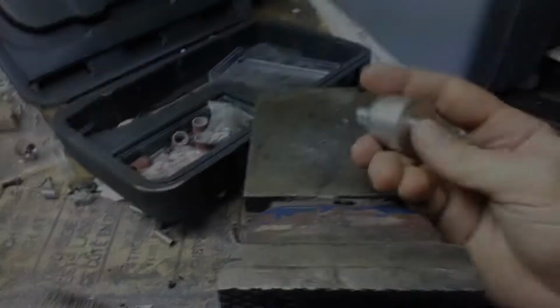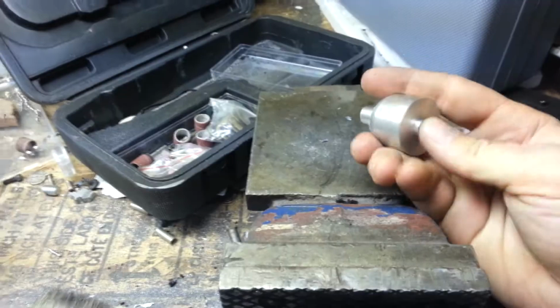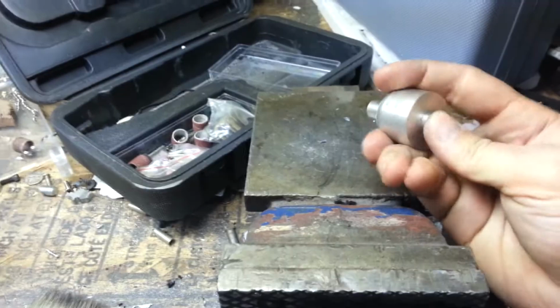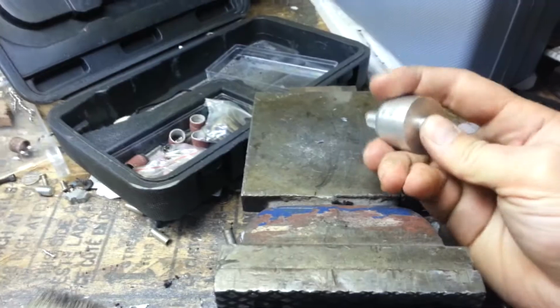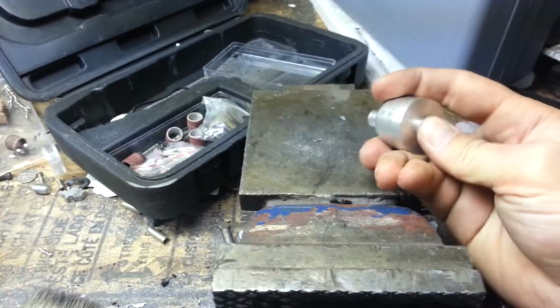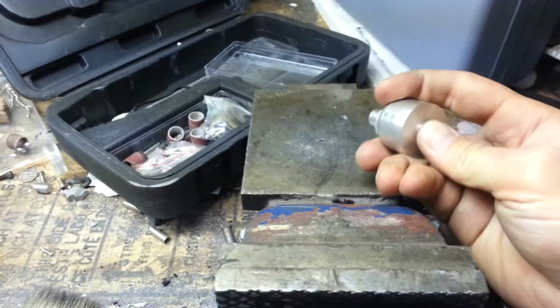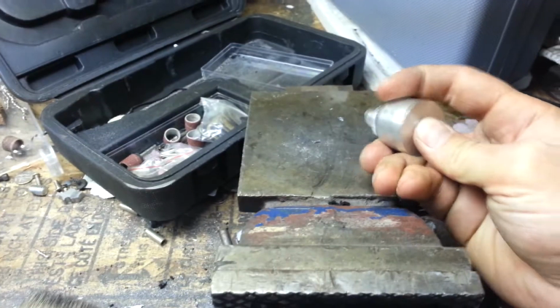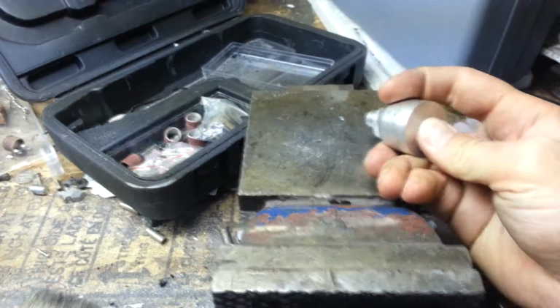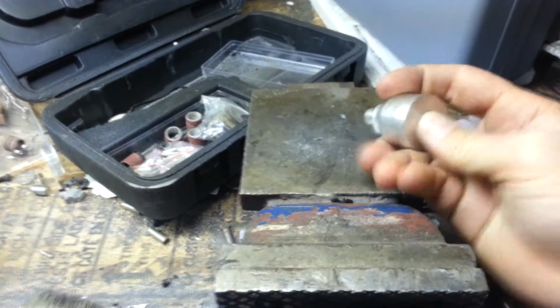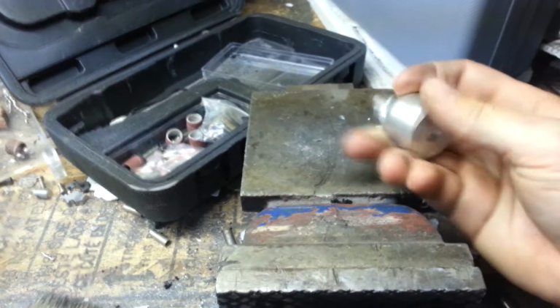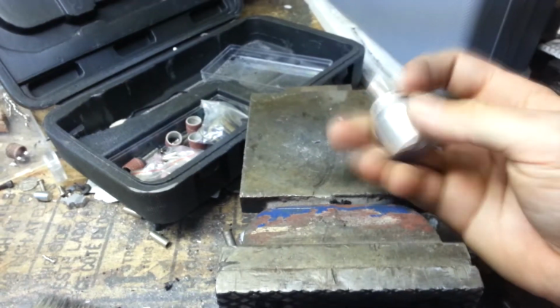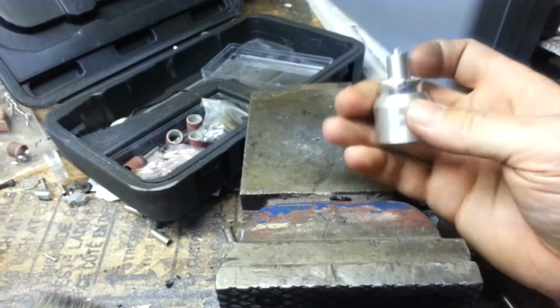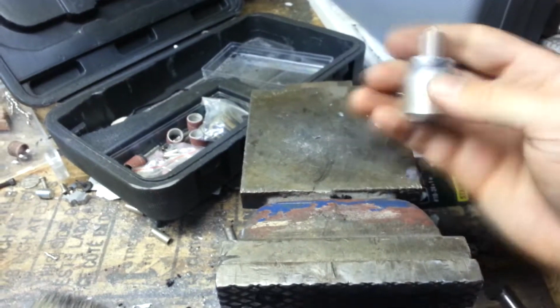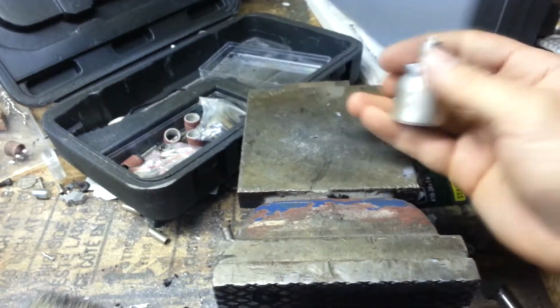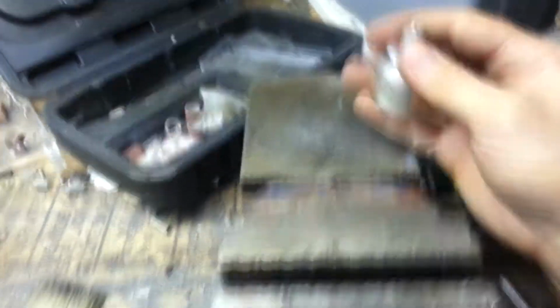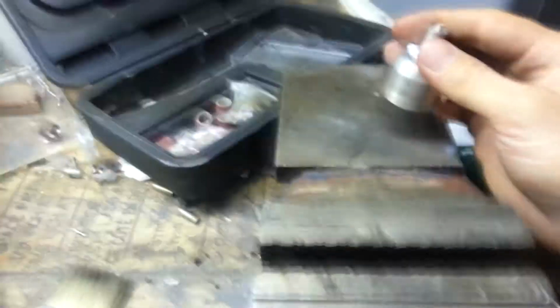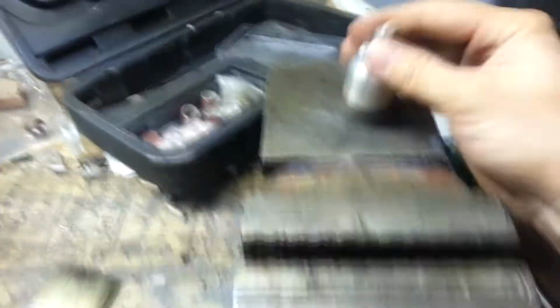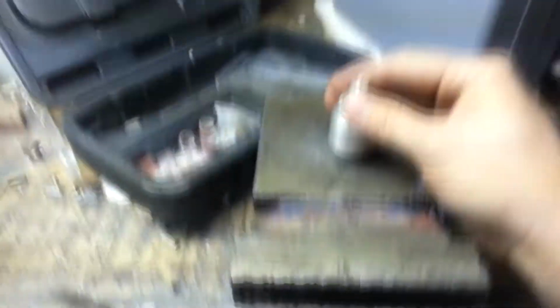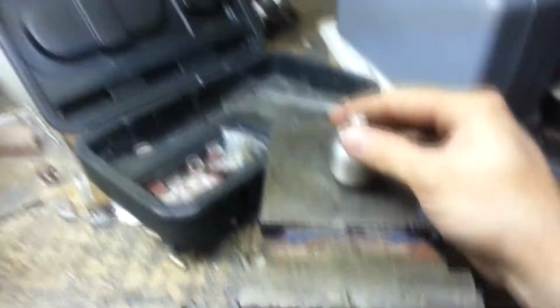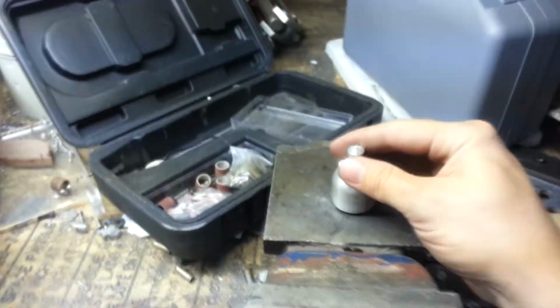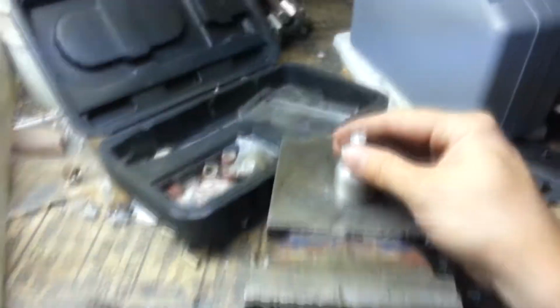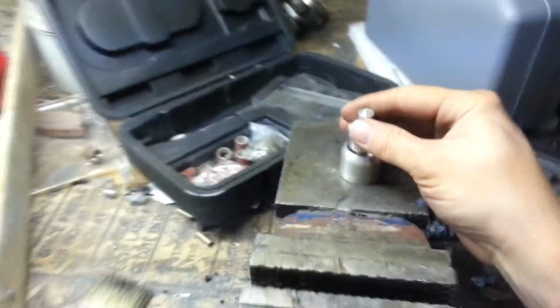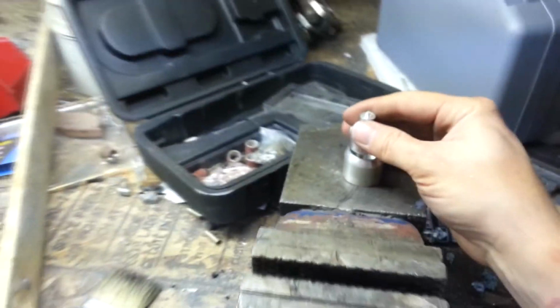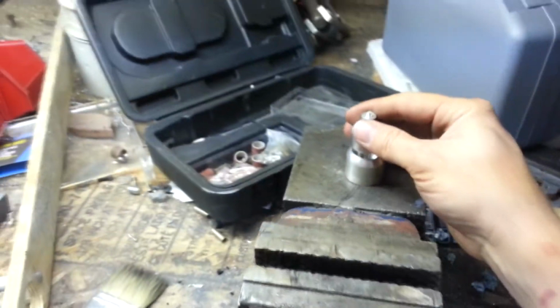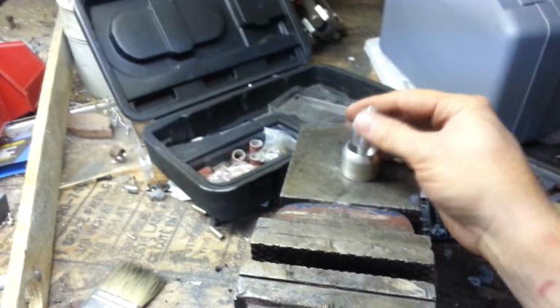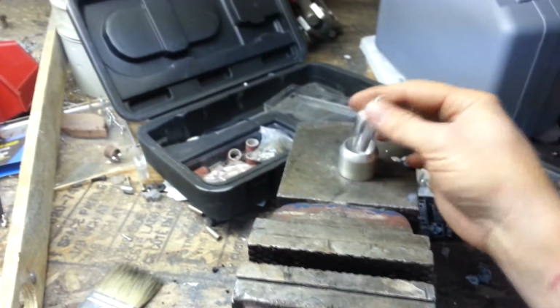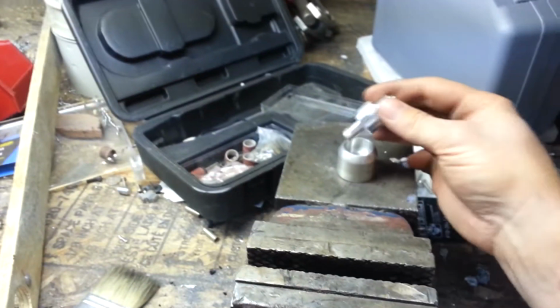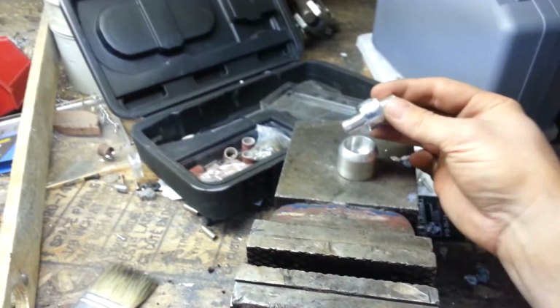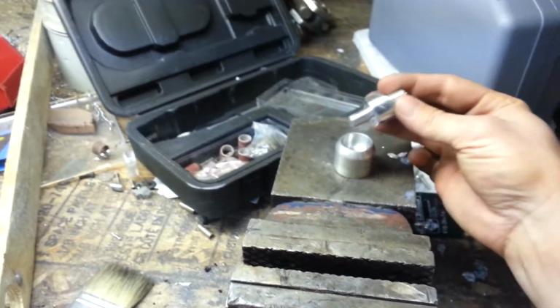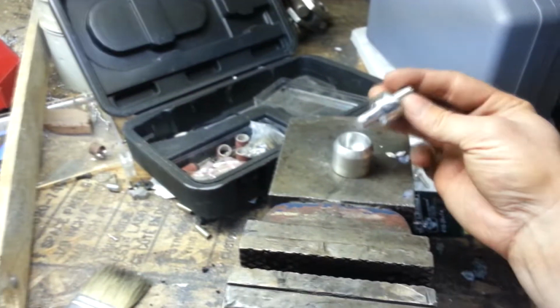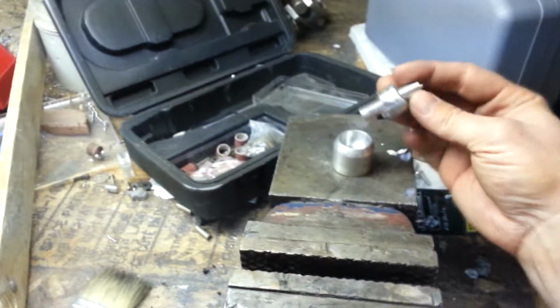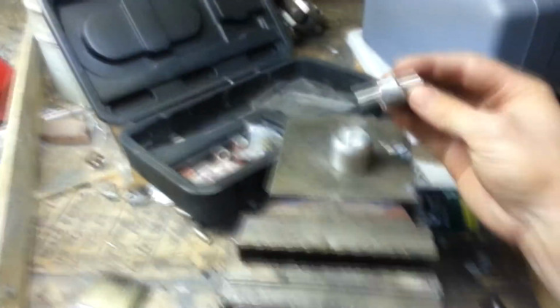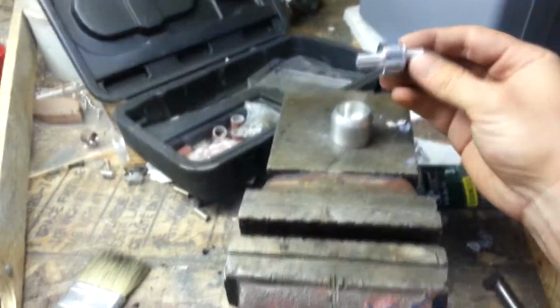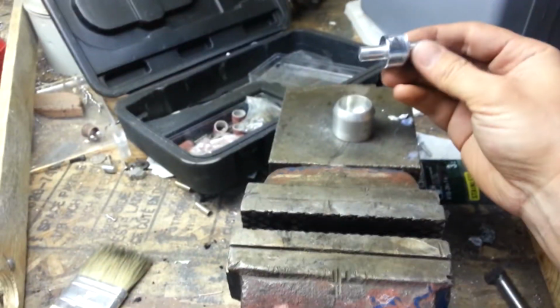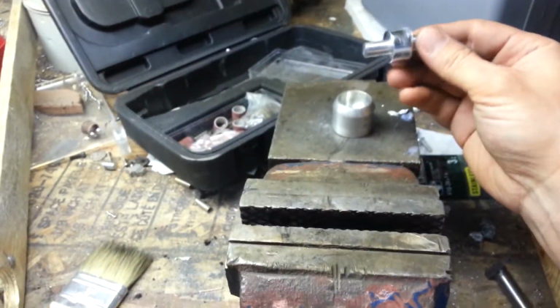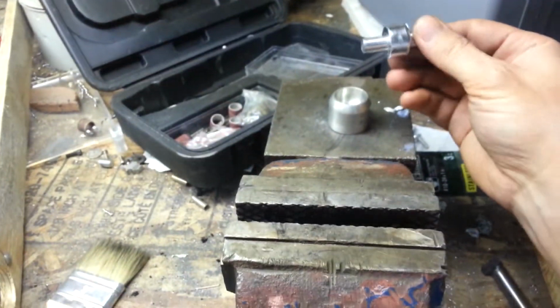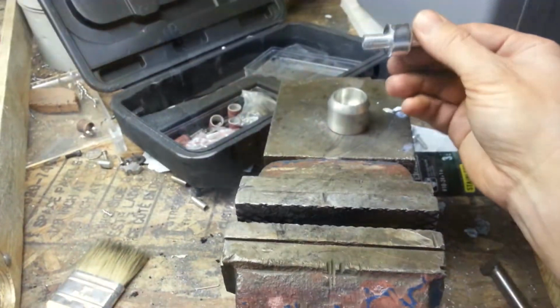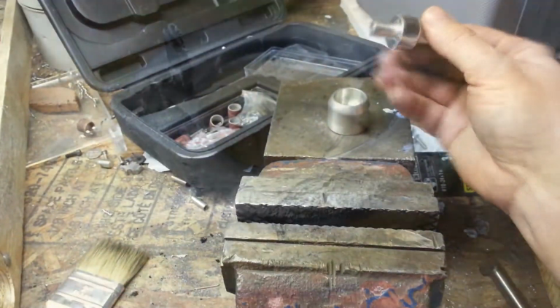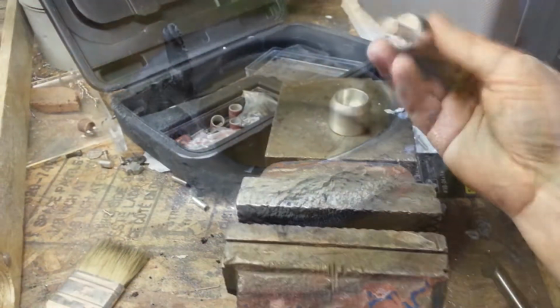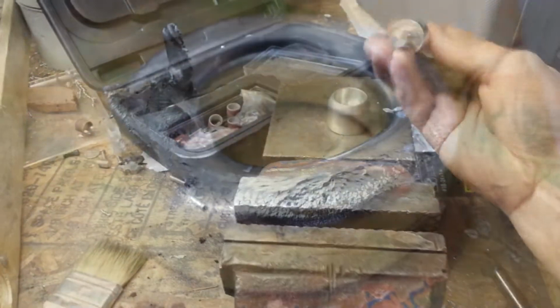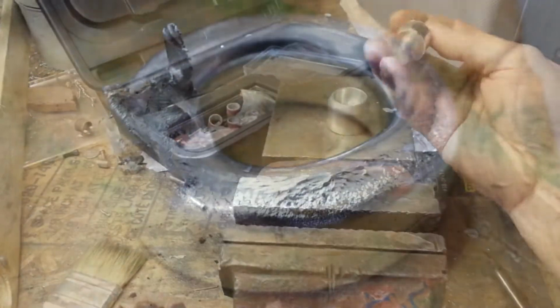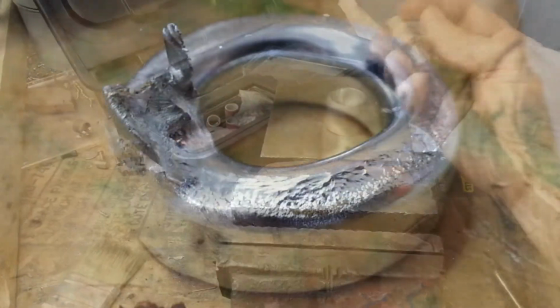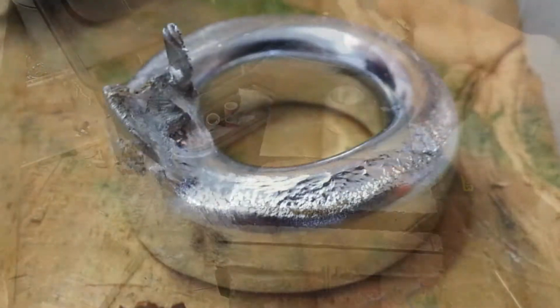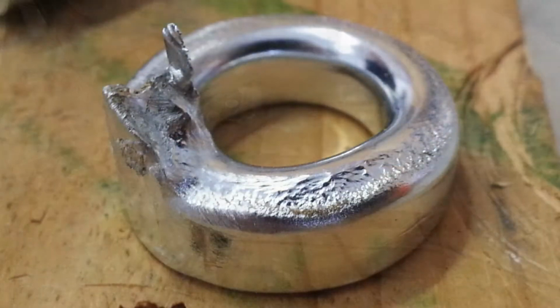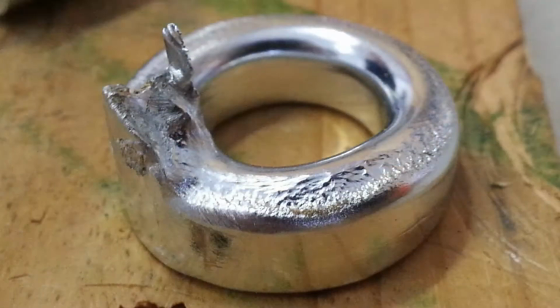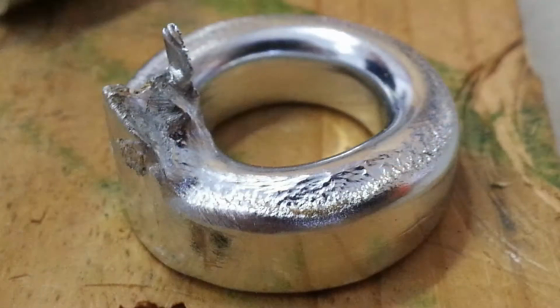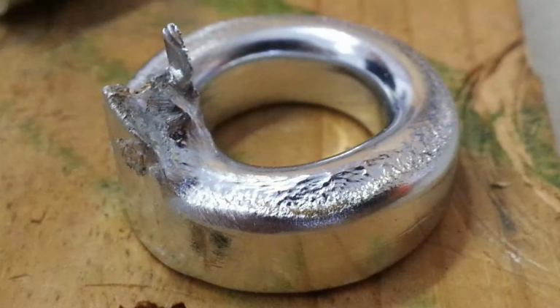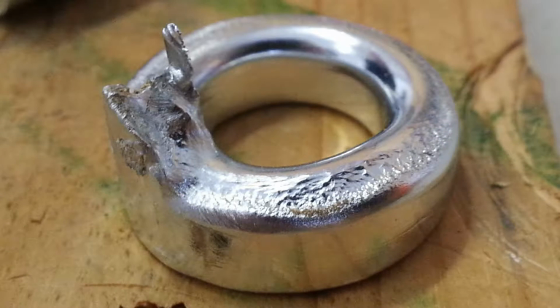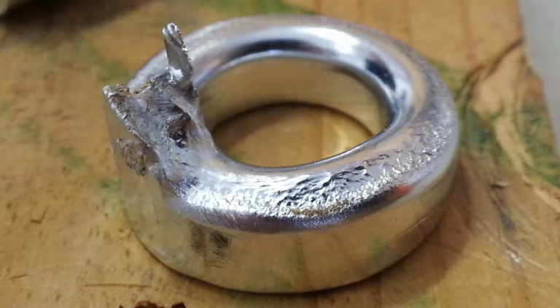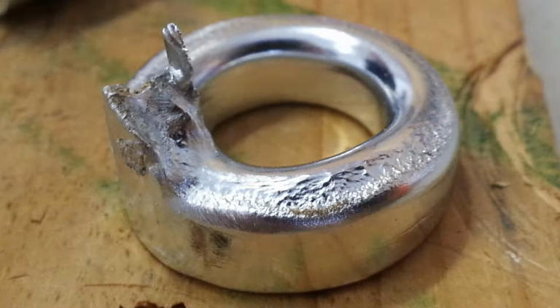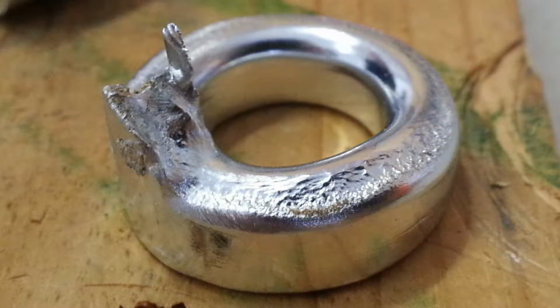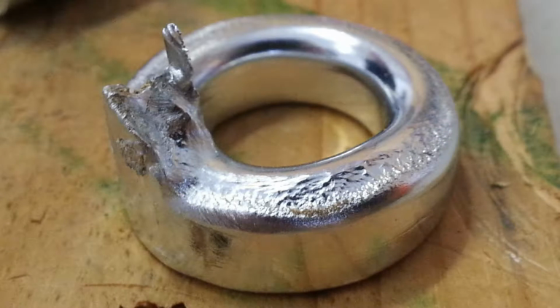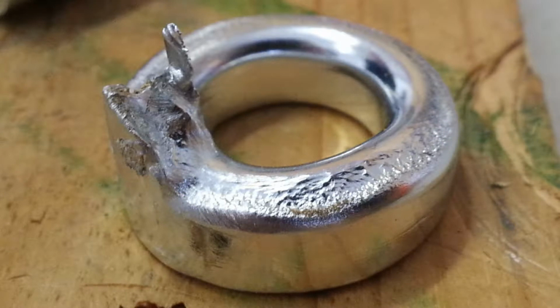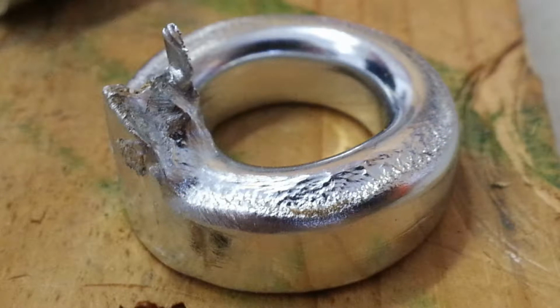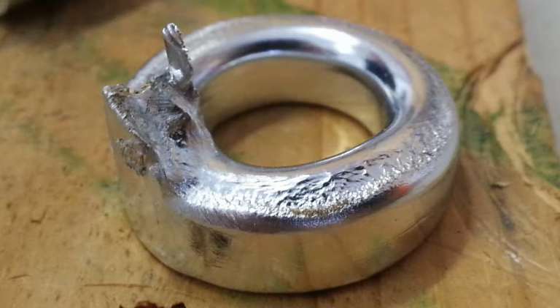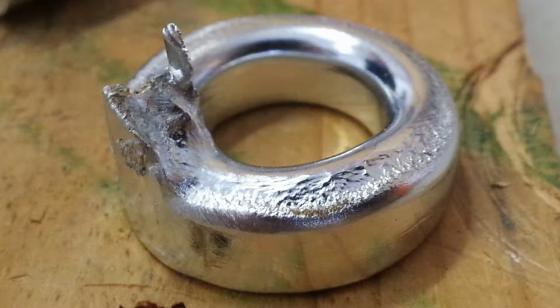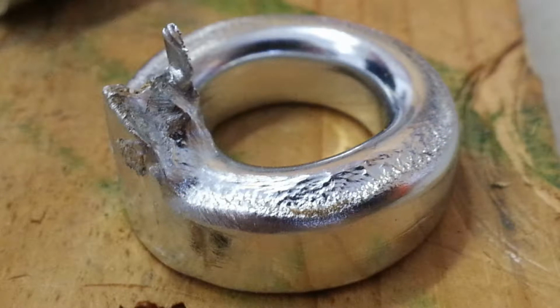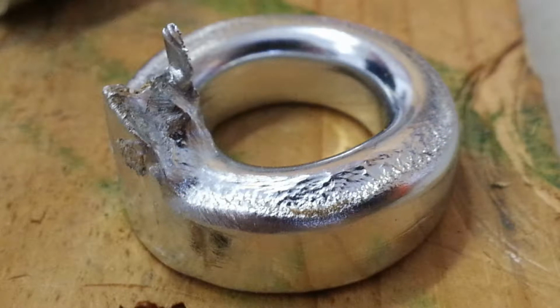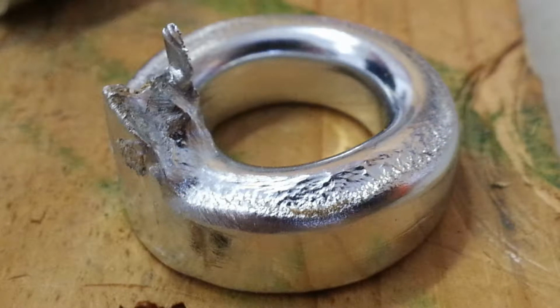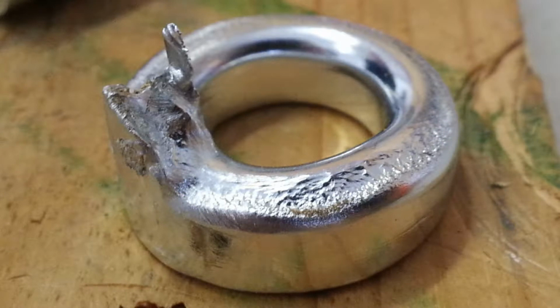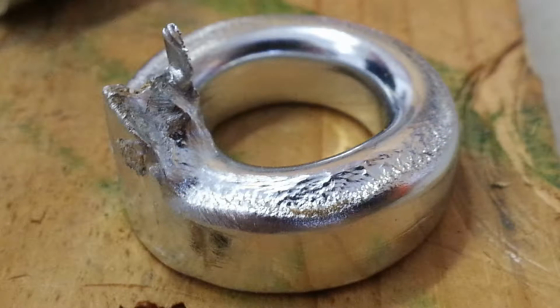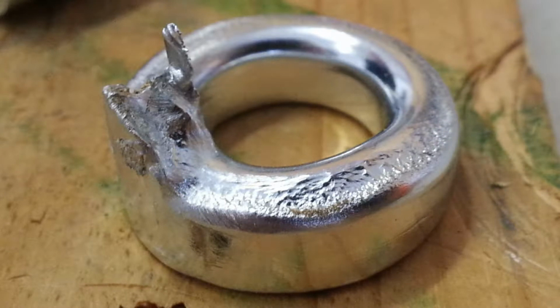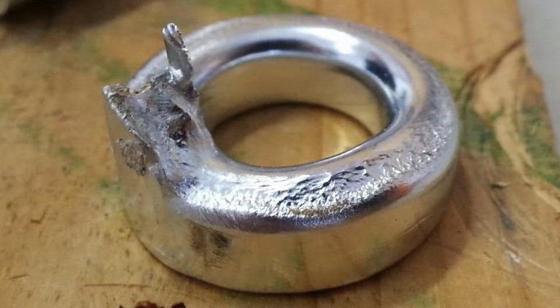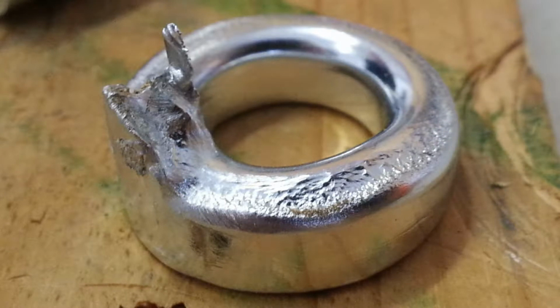My dad saw a video about making rings out of zinc. To help the process go faster, I decided to make him this simple mold for casting ring blanks.